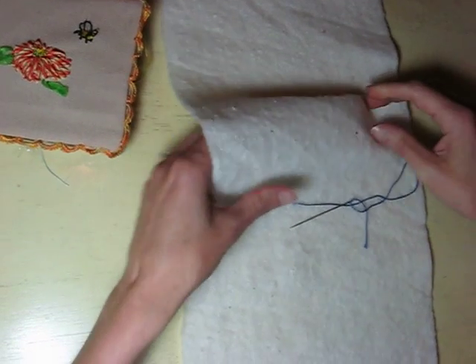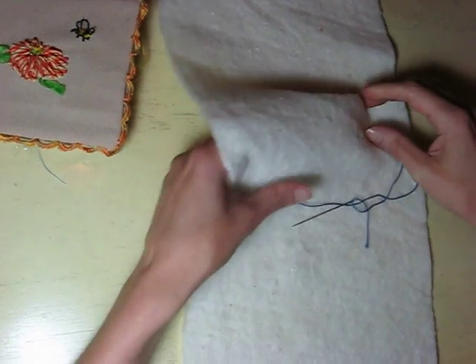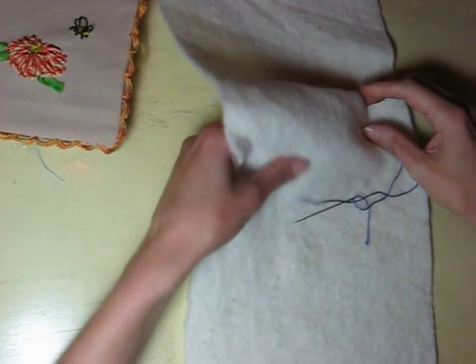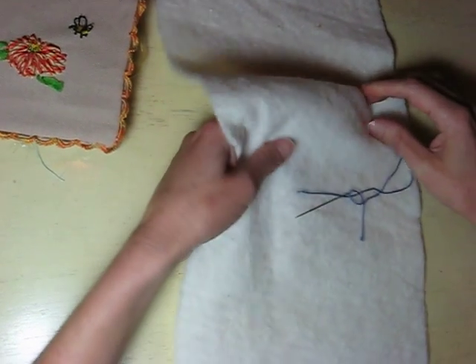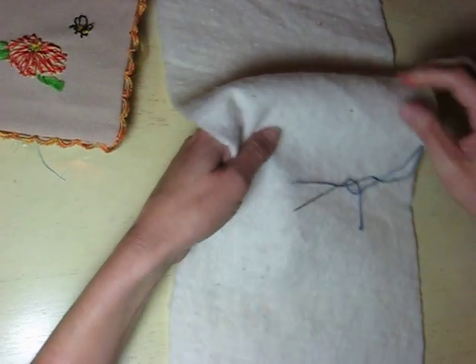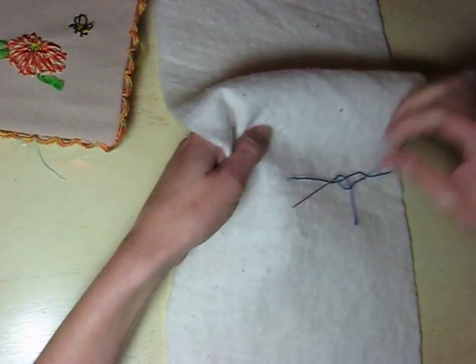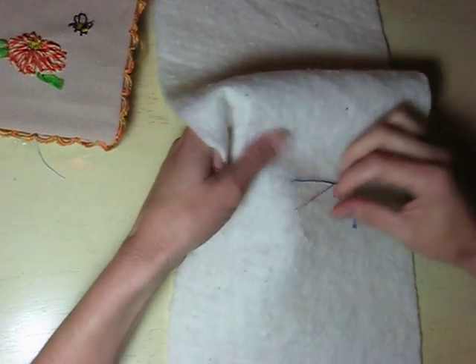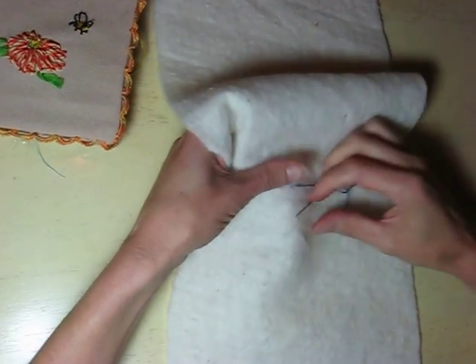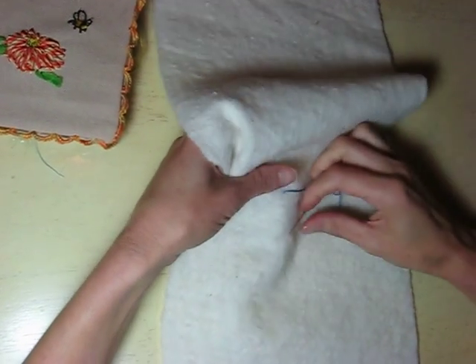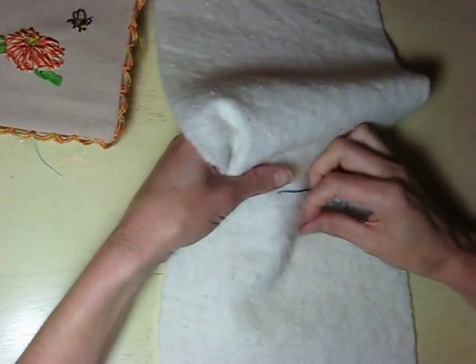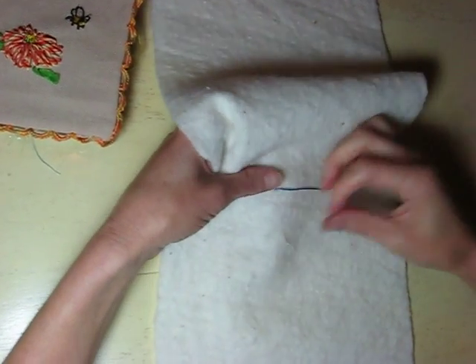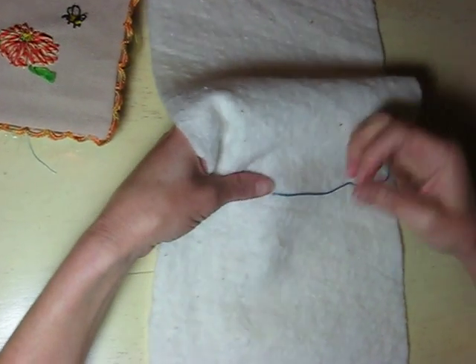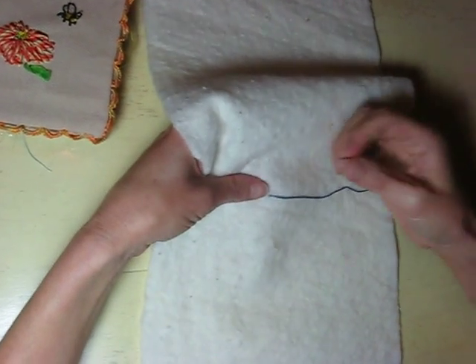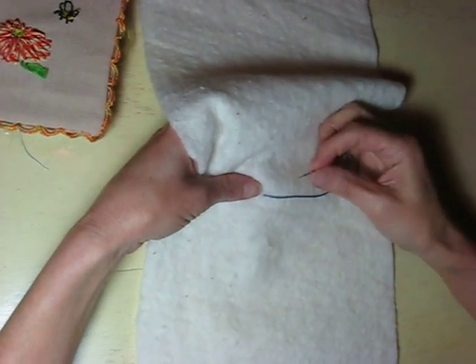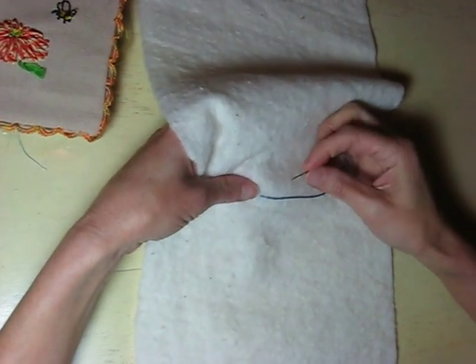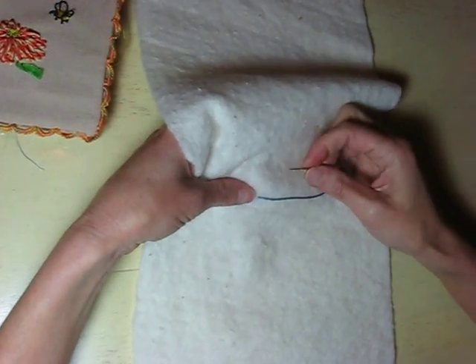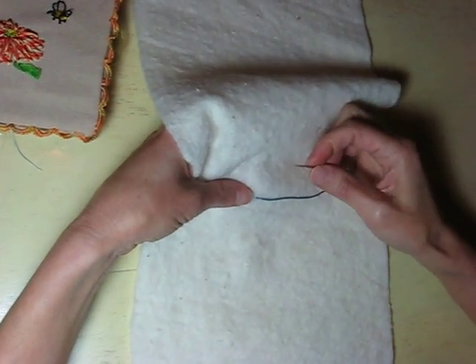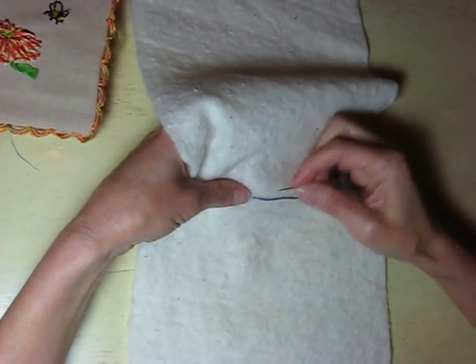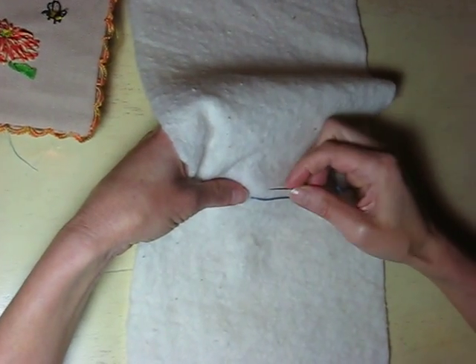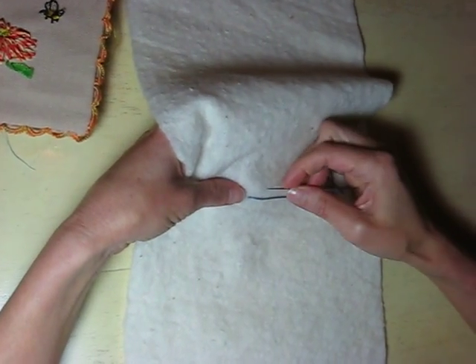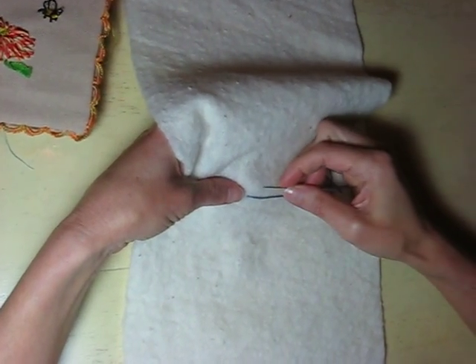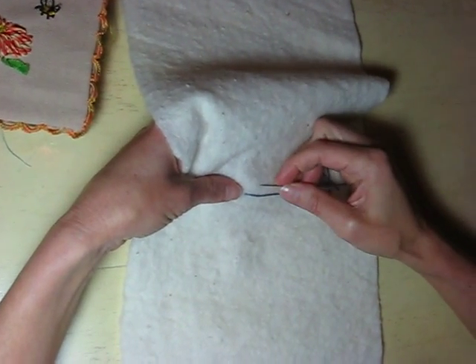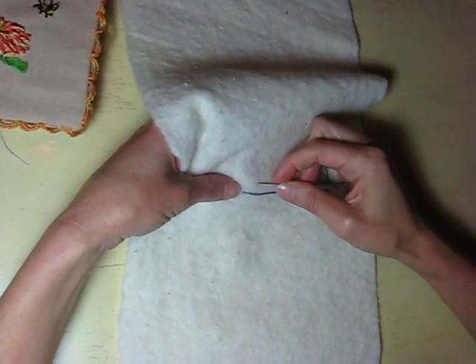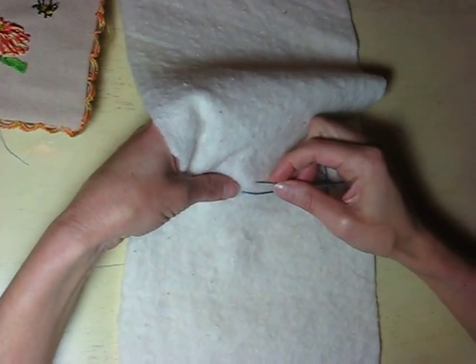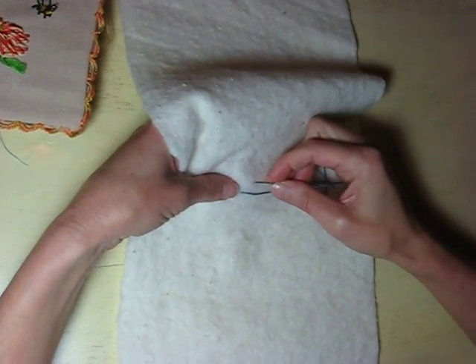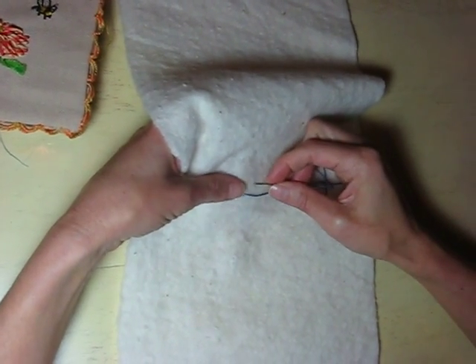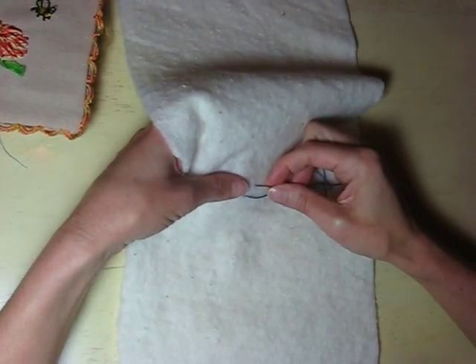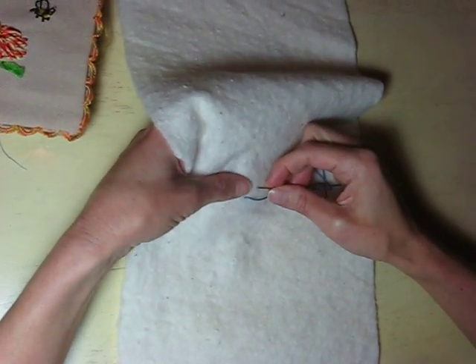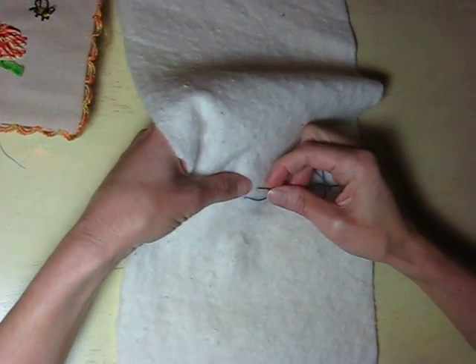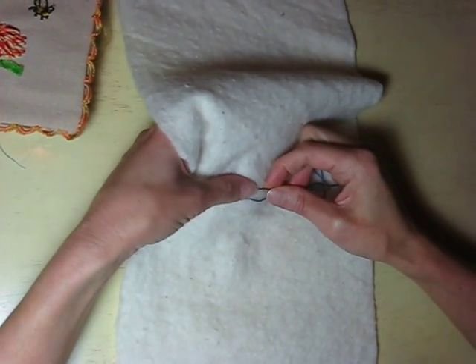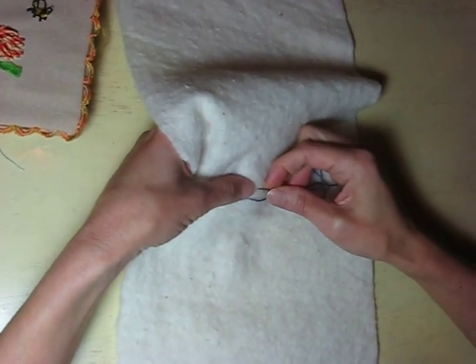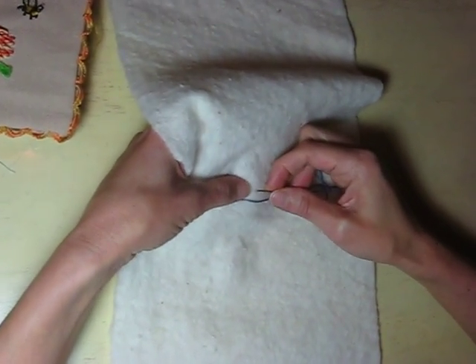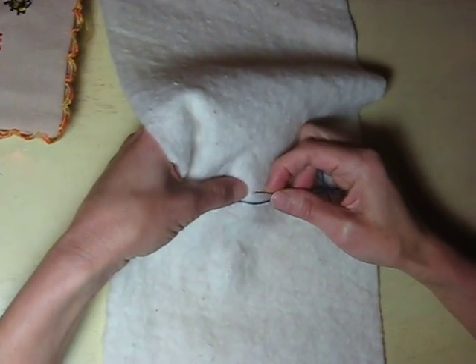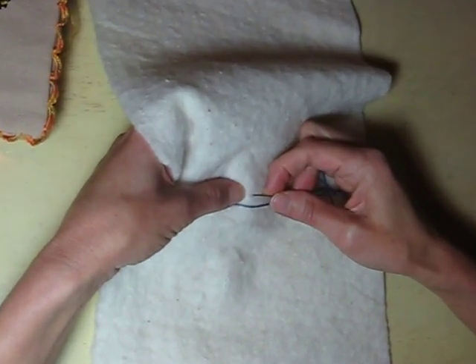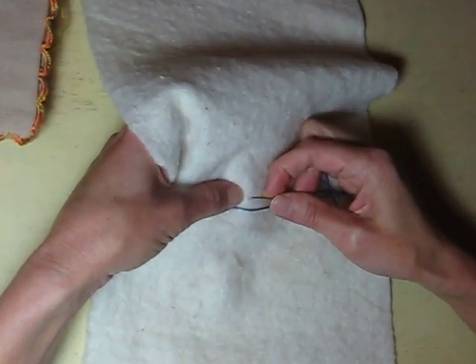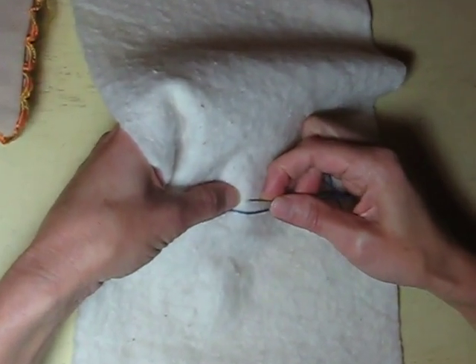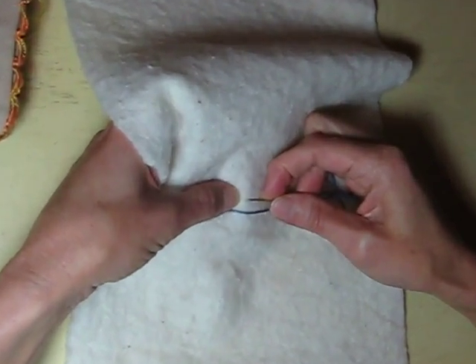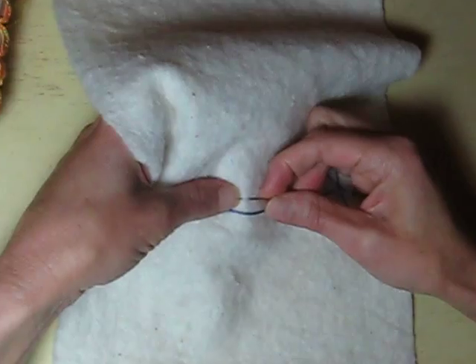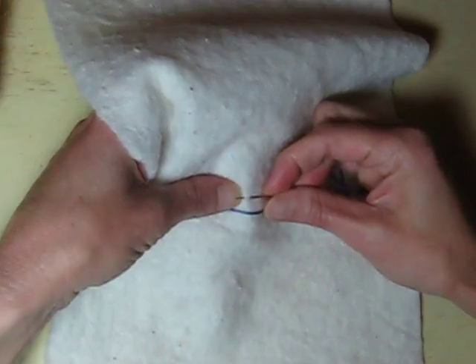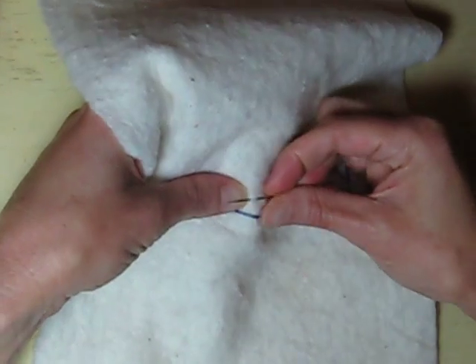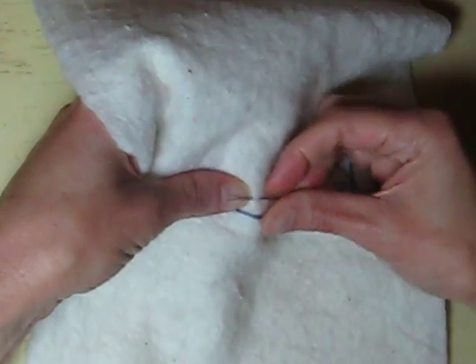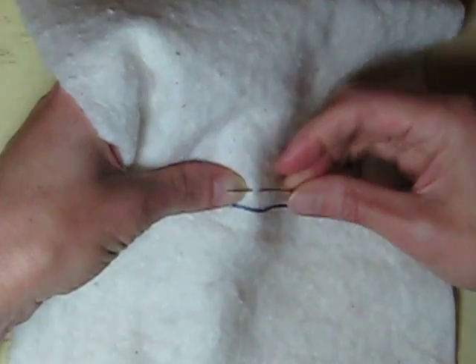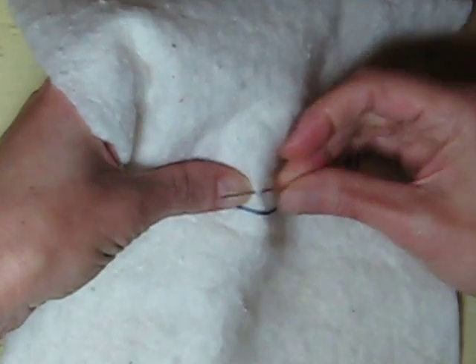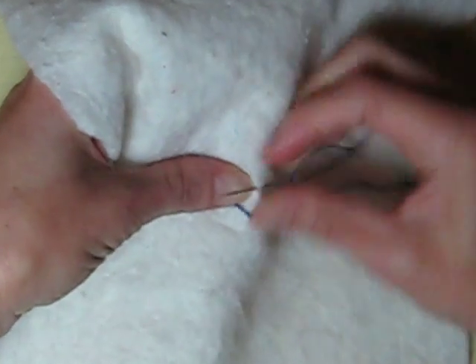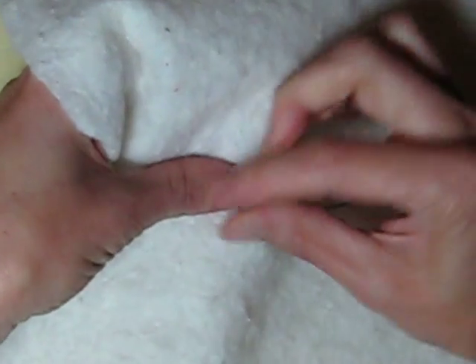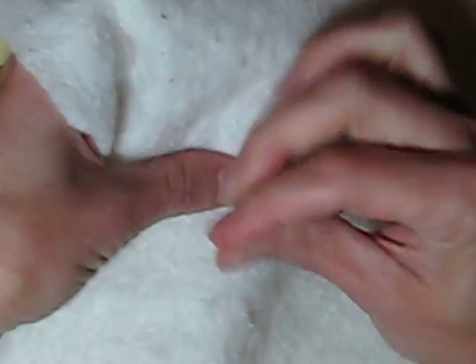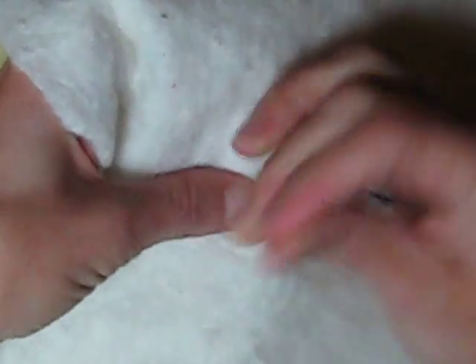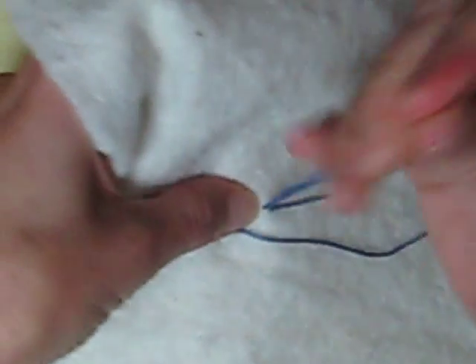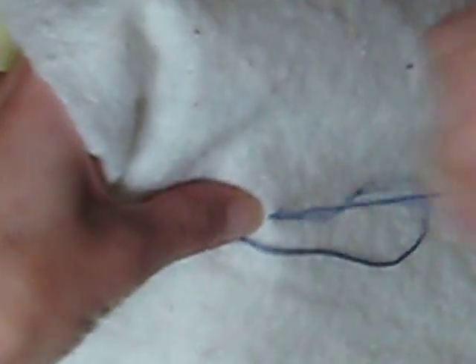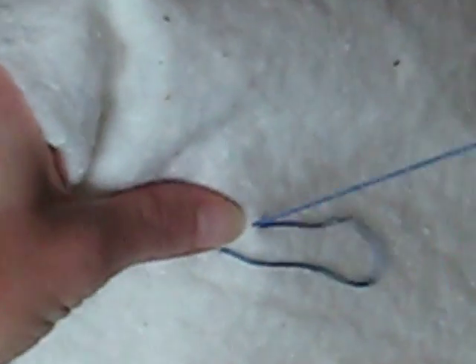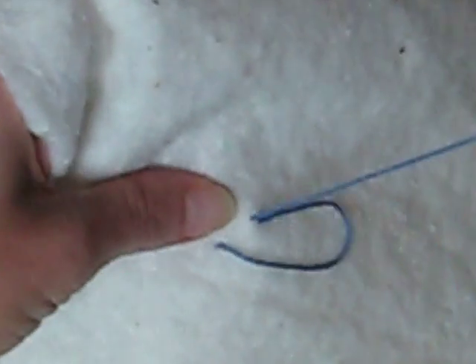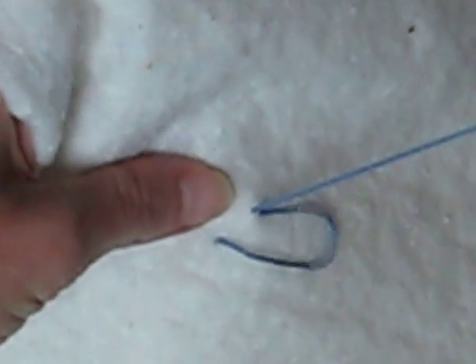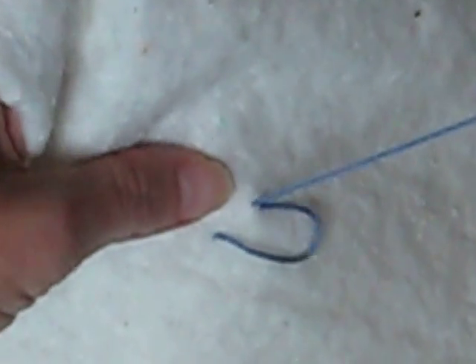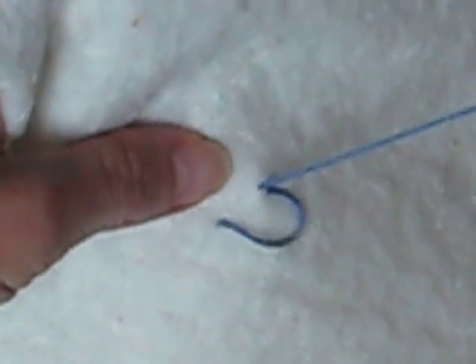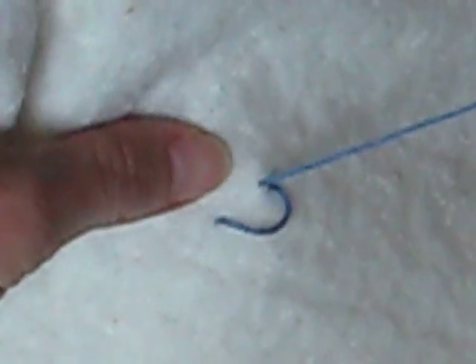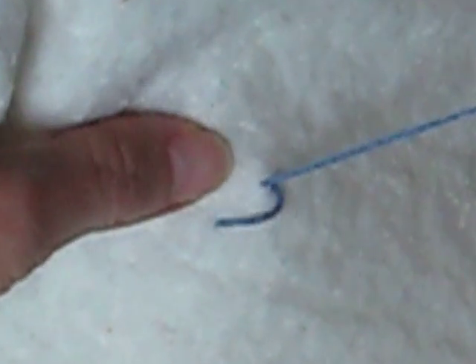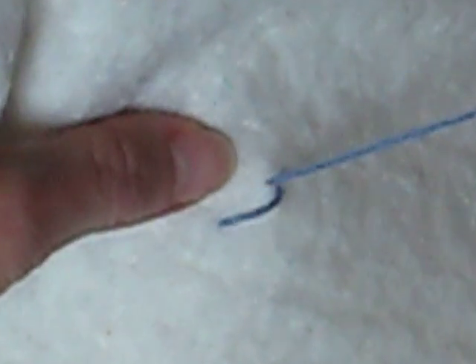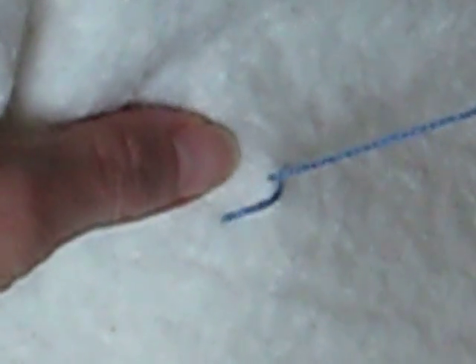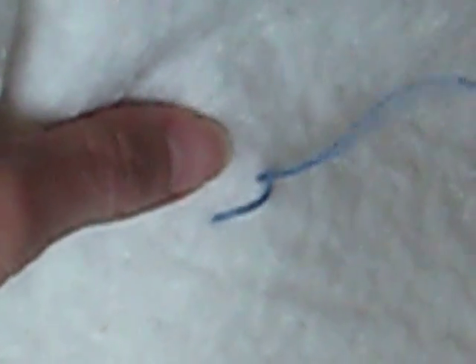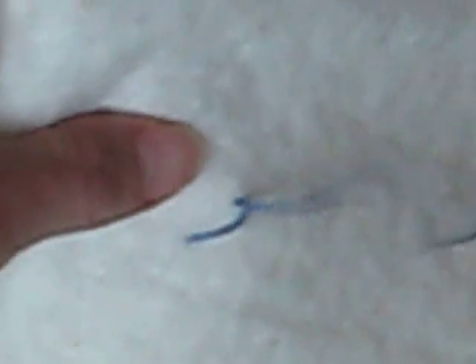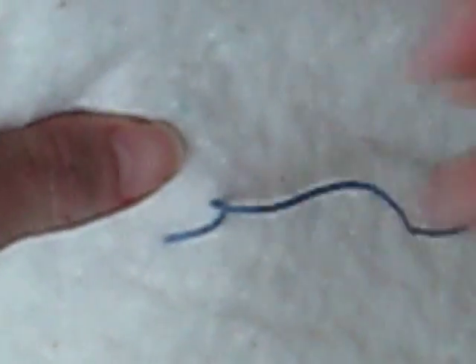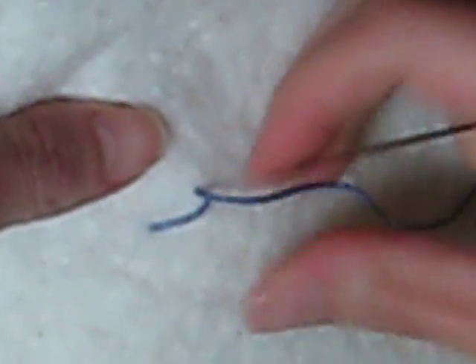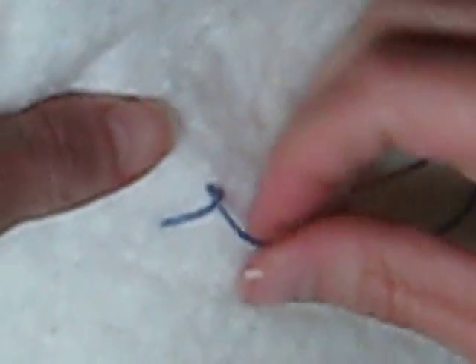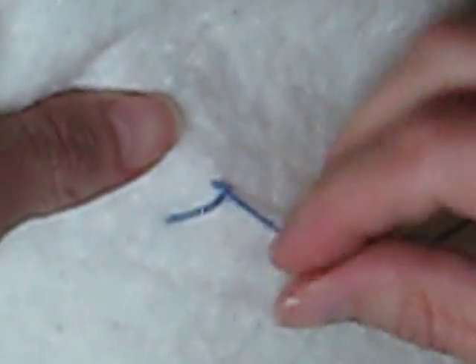Here we're going to do a really simple loop stitch called the Van Dyke Stitch. It's good for making leaves and flower petals and such.